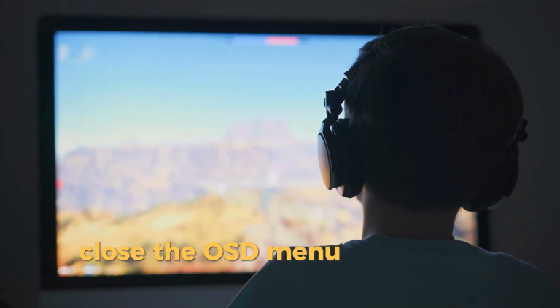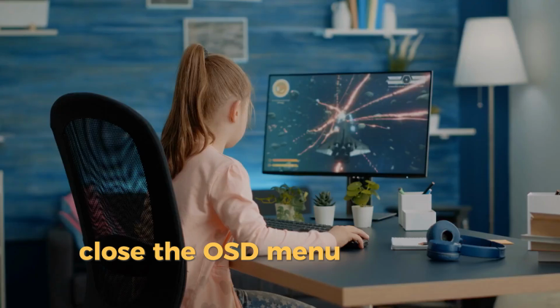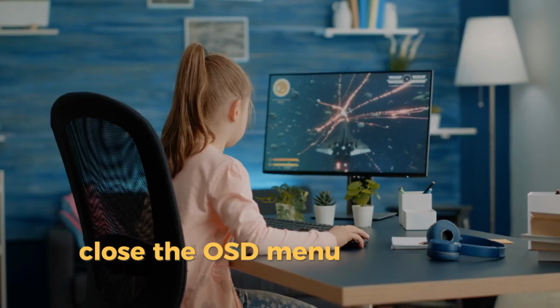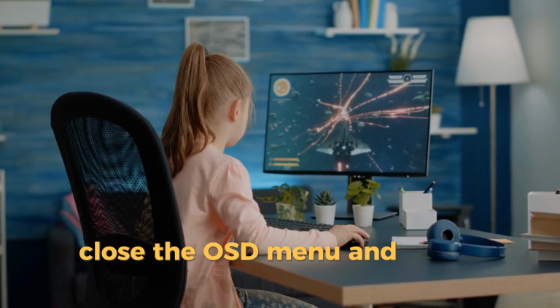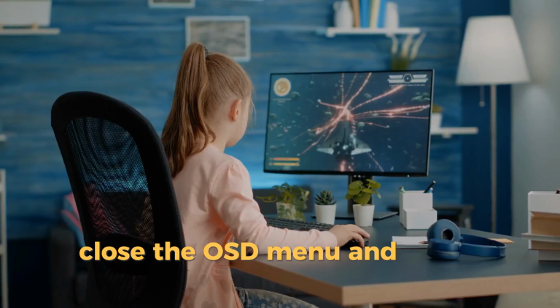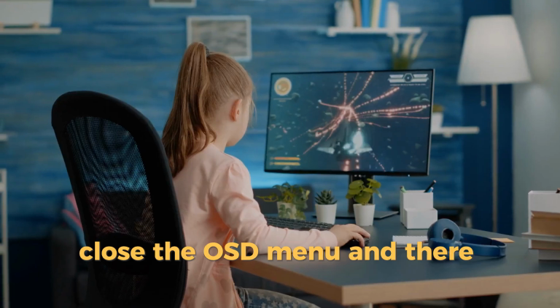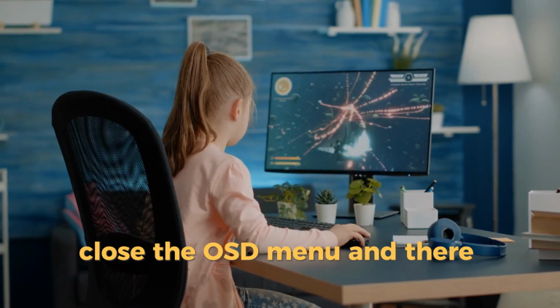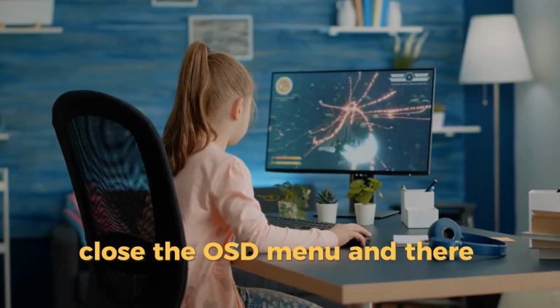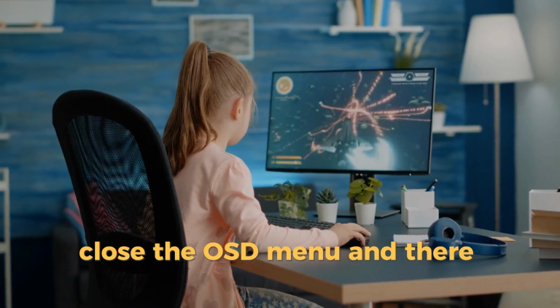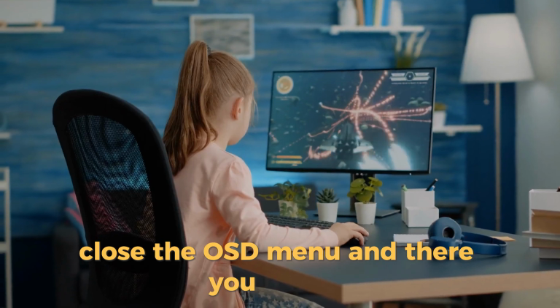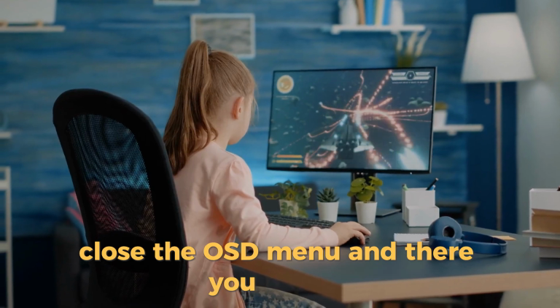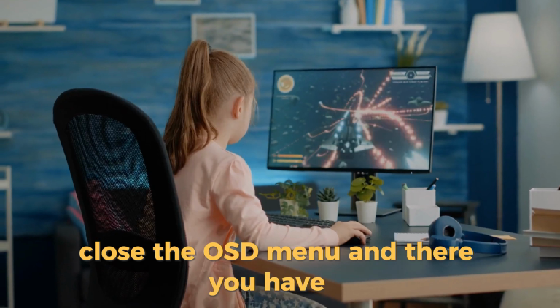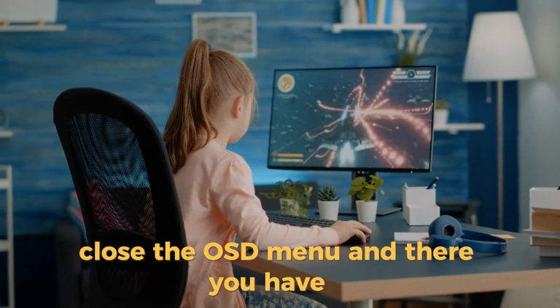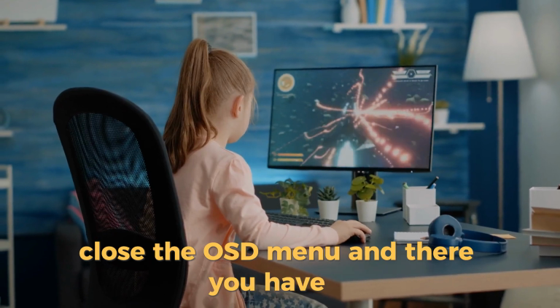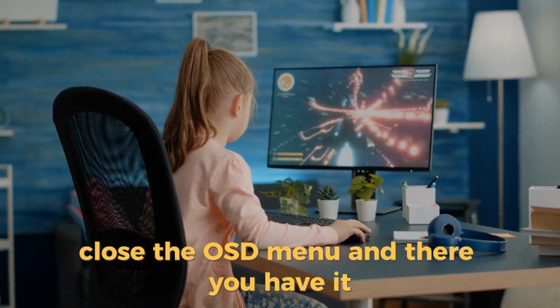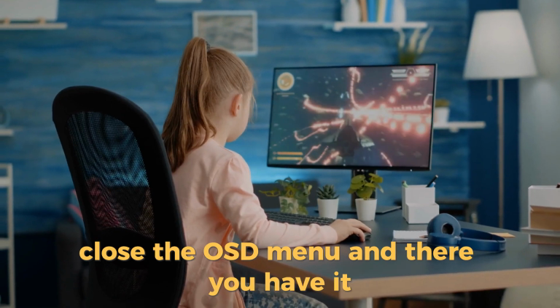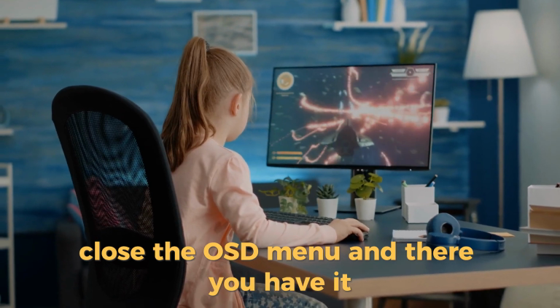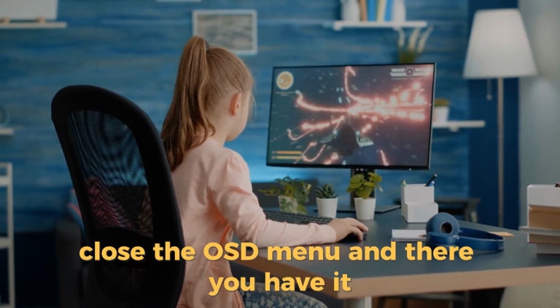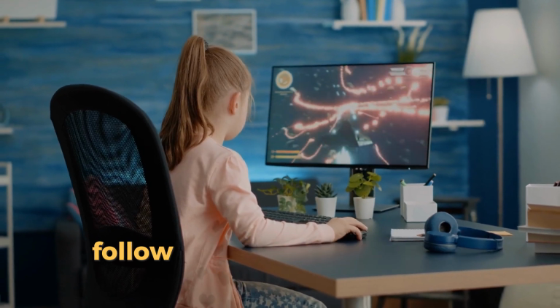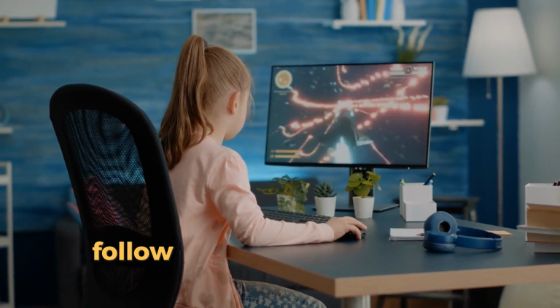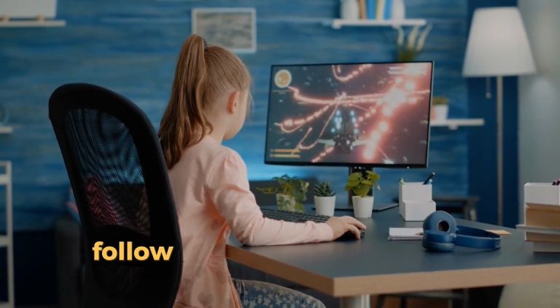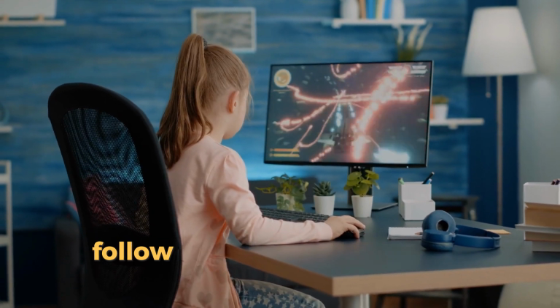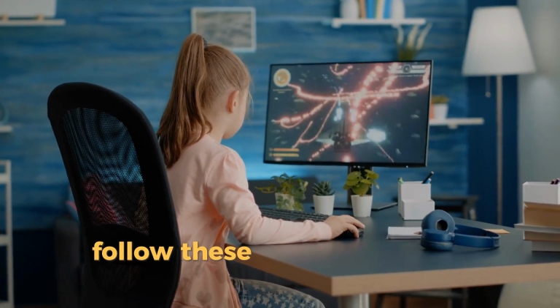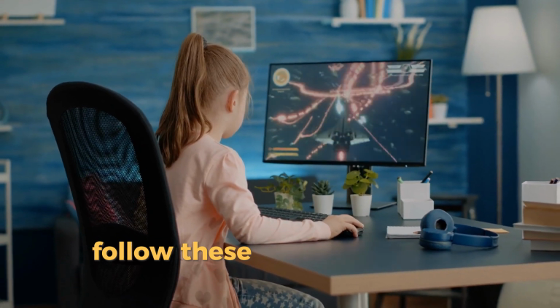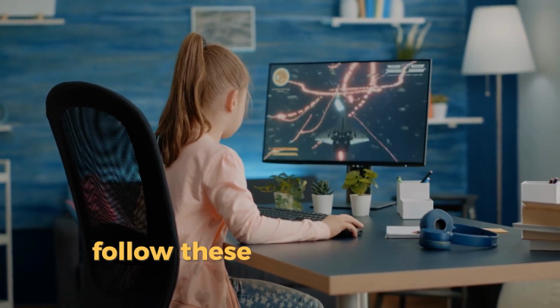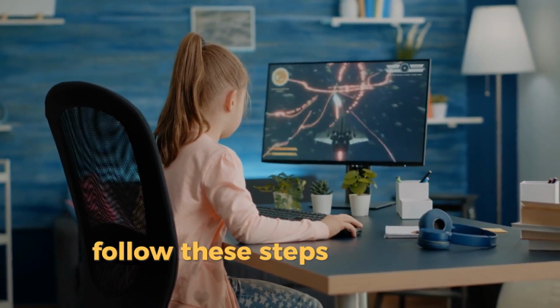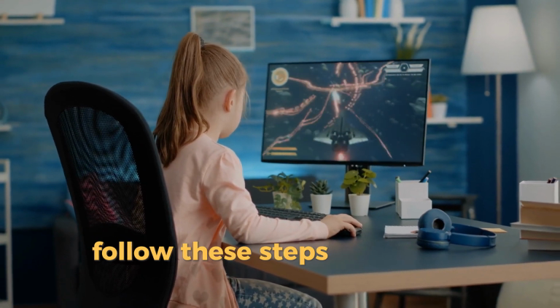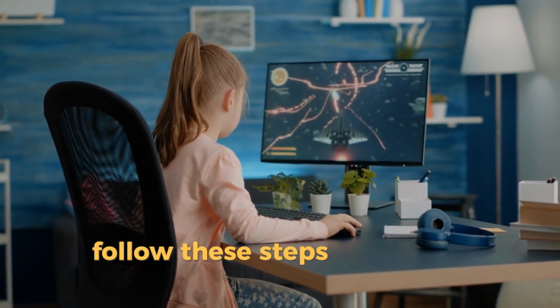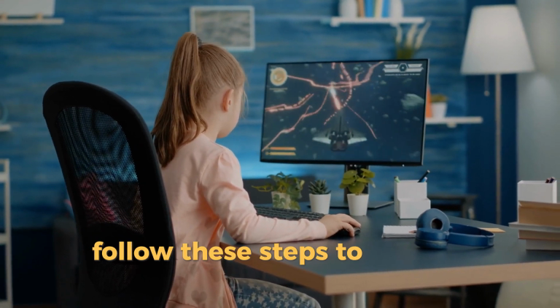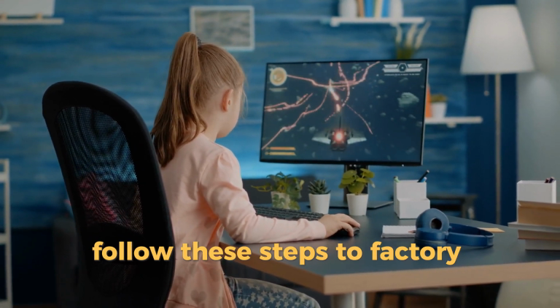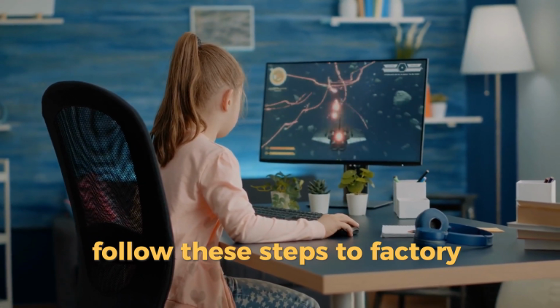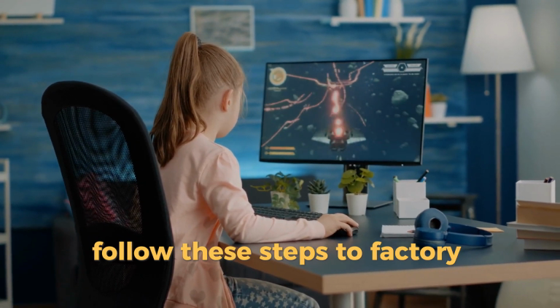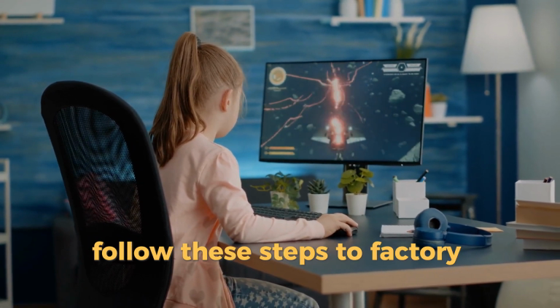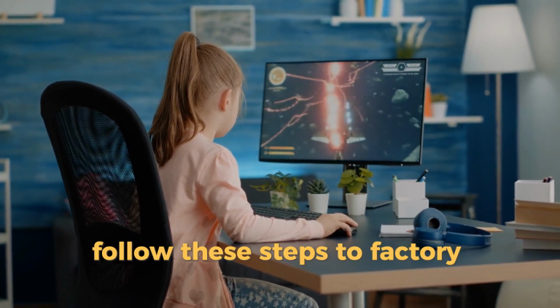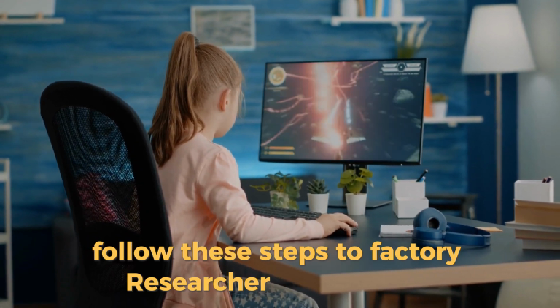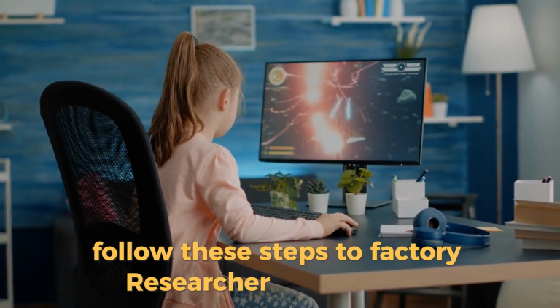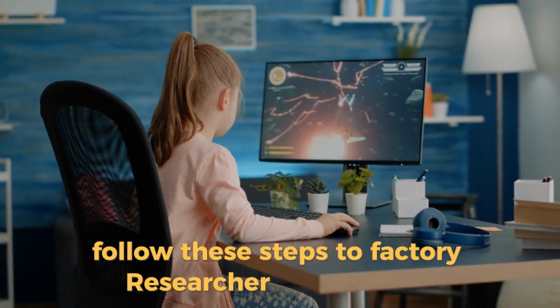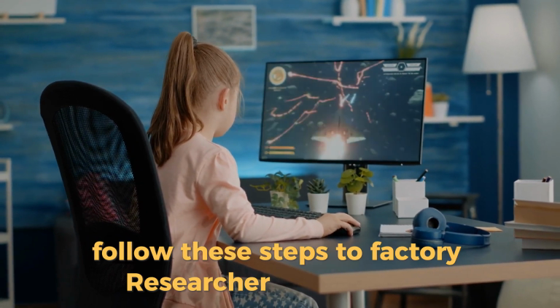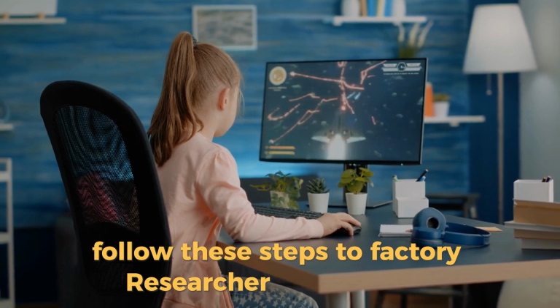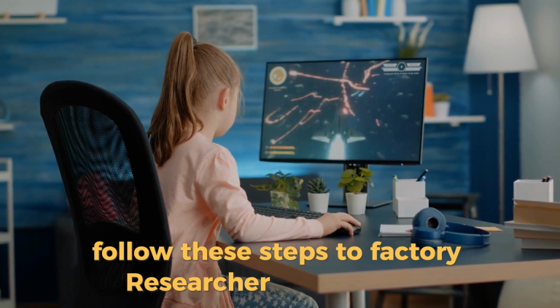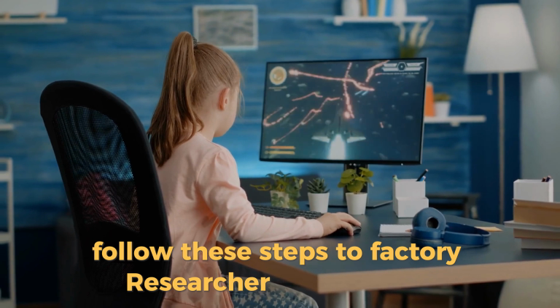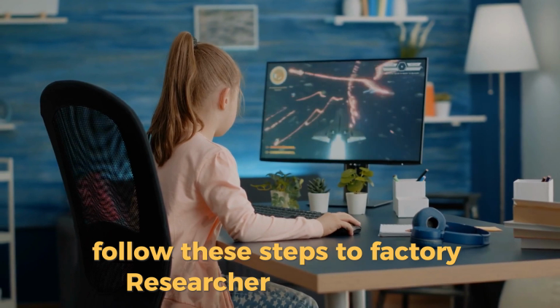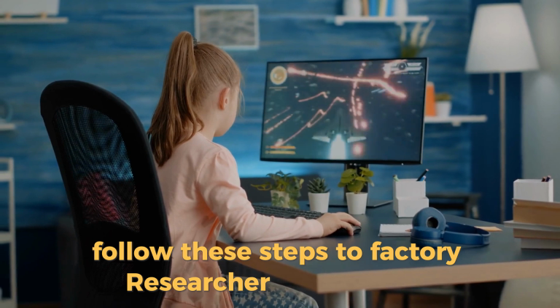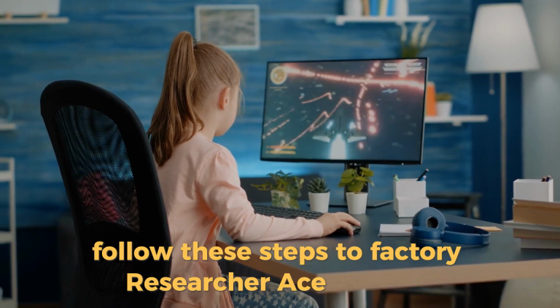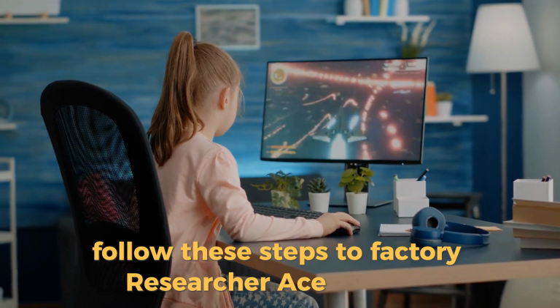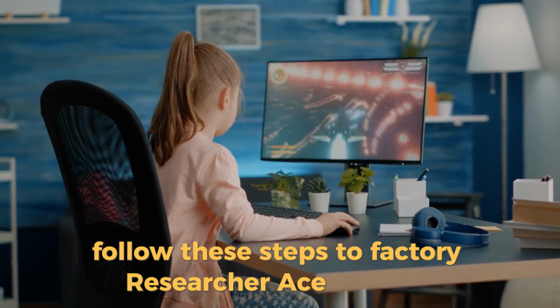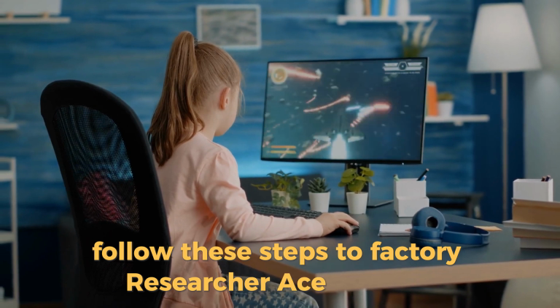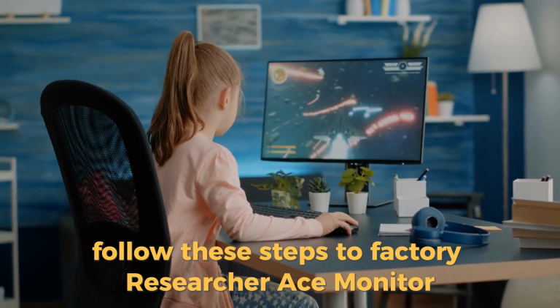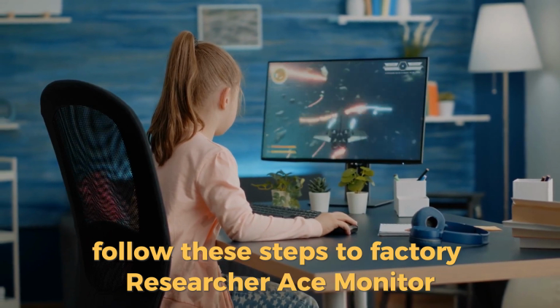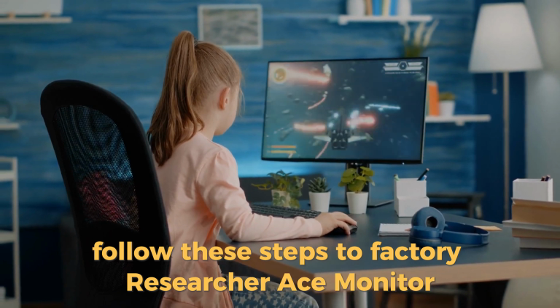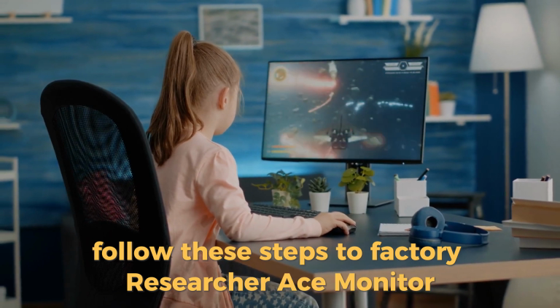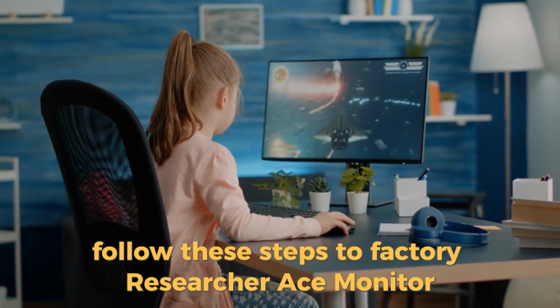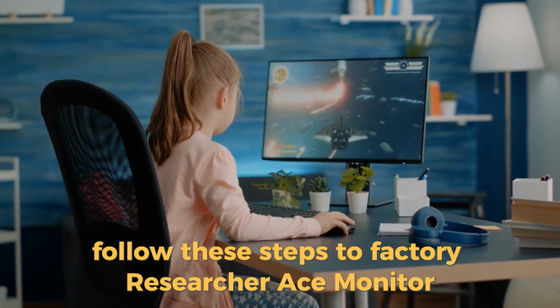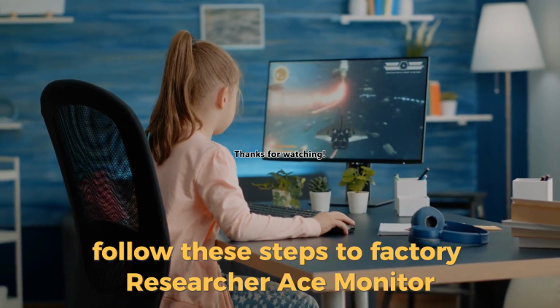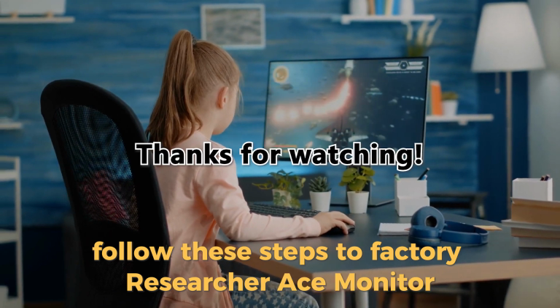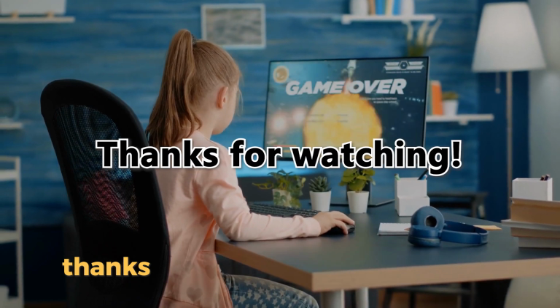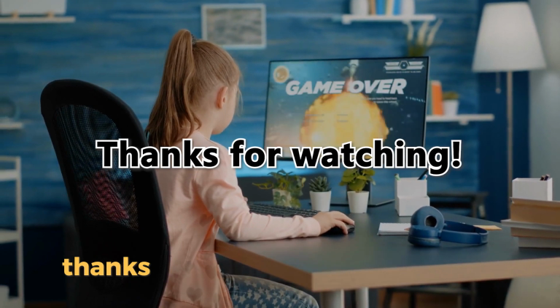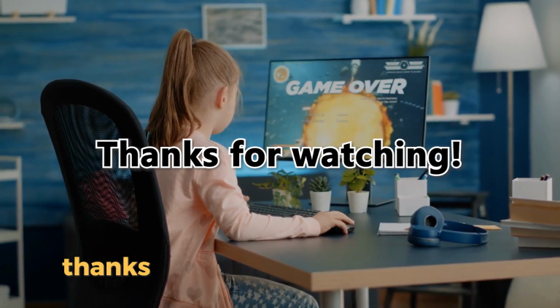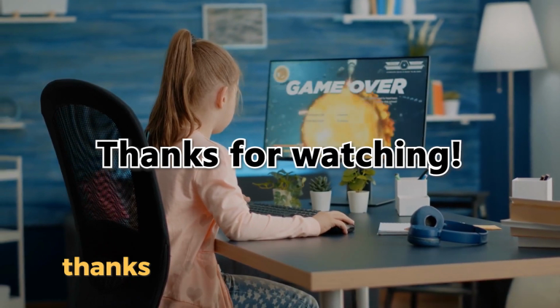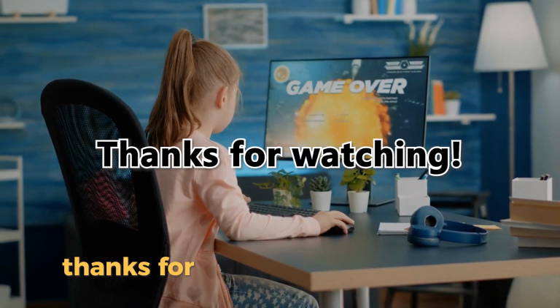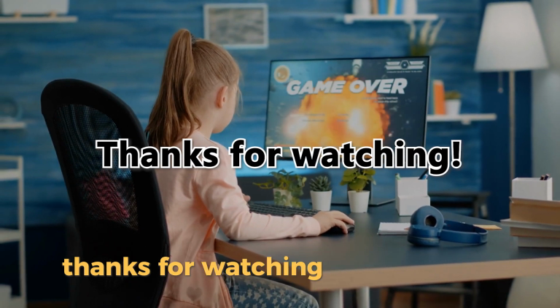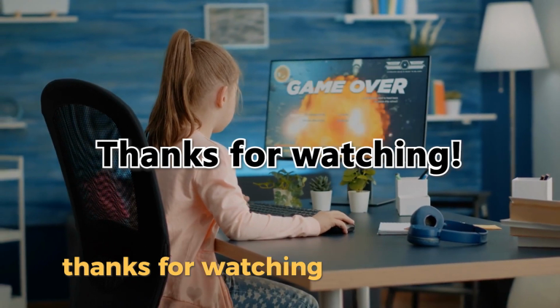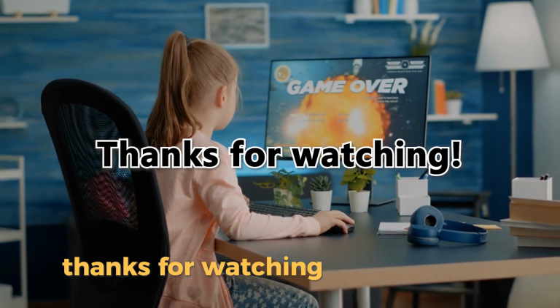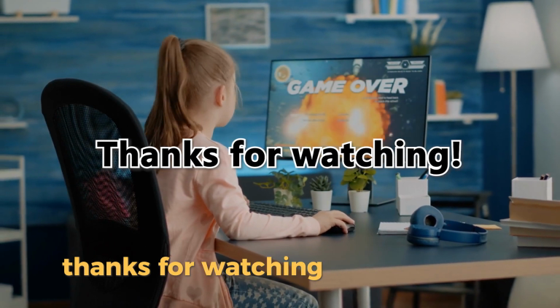And there you have it! Follow these steps to factory reset your Acer monitor. Thank you for watching!